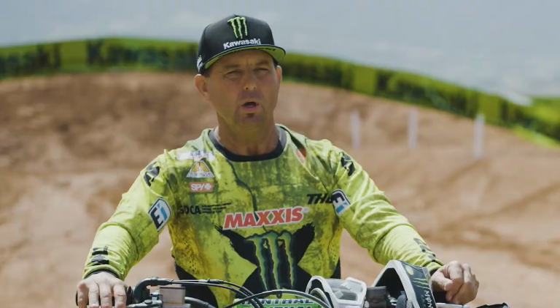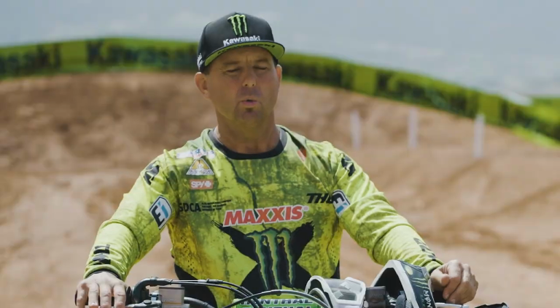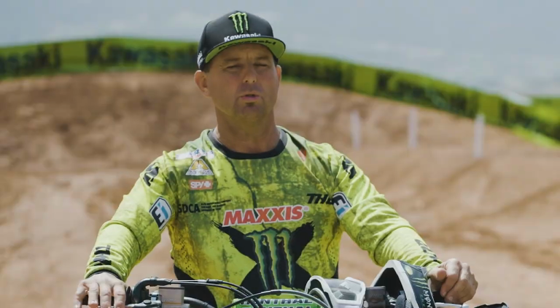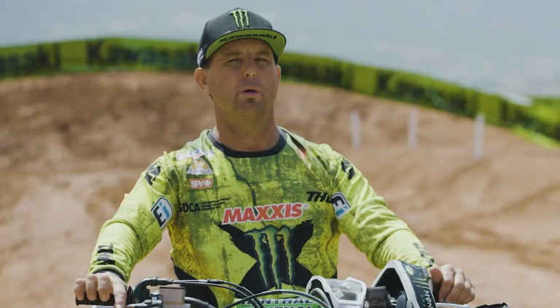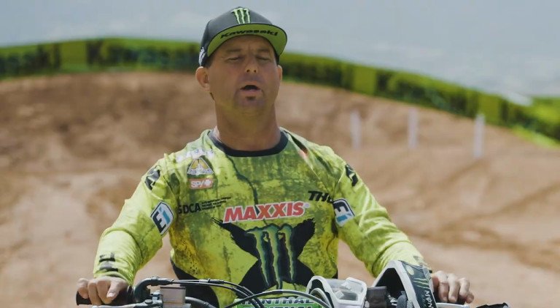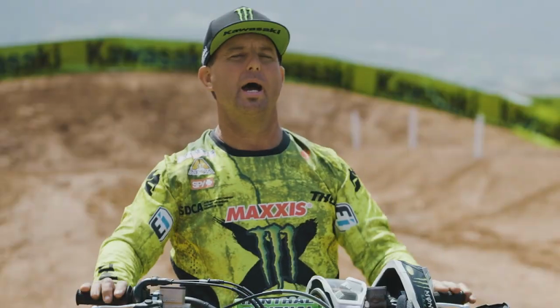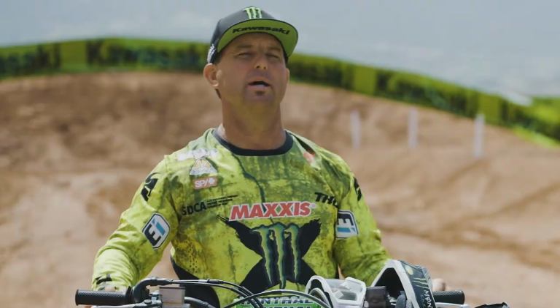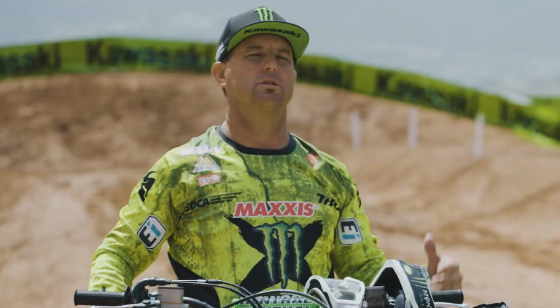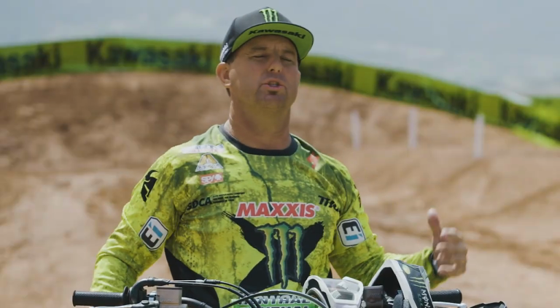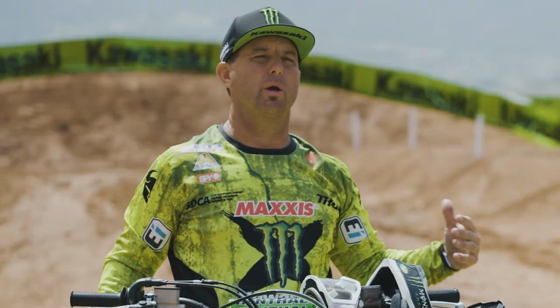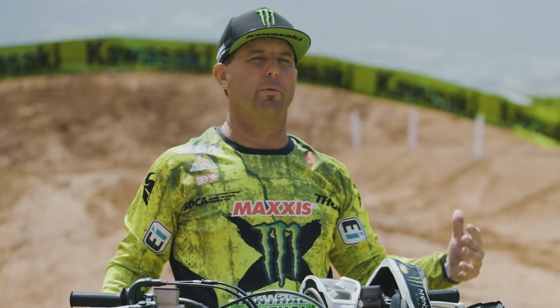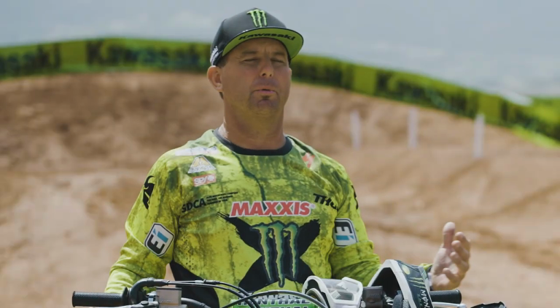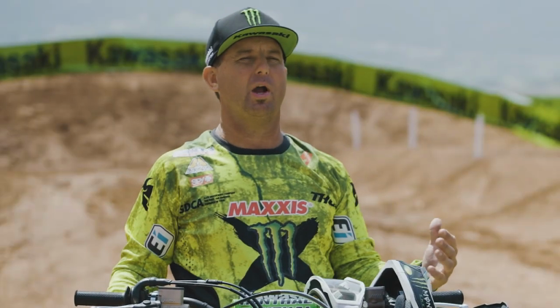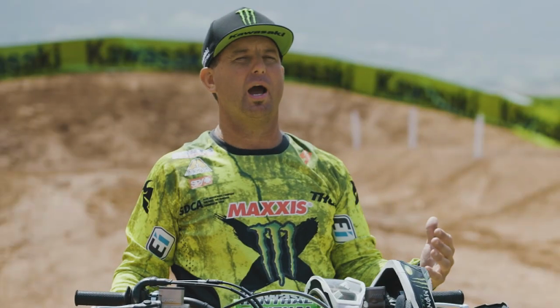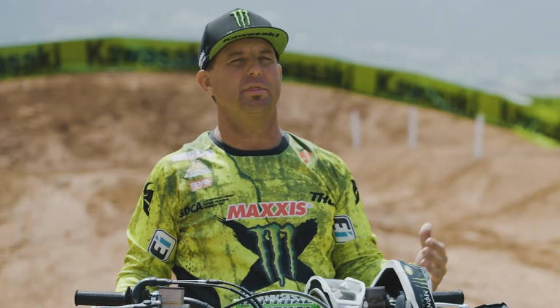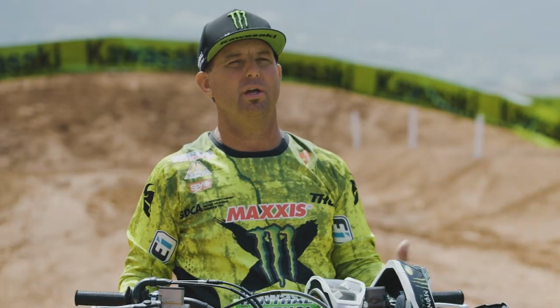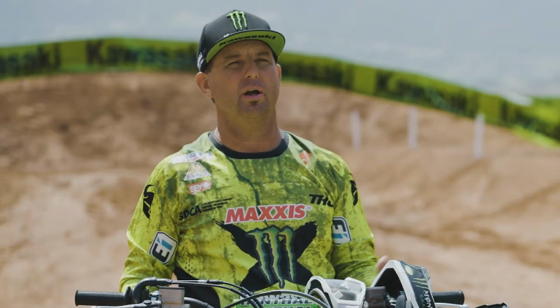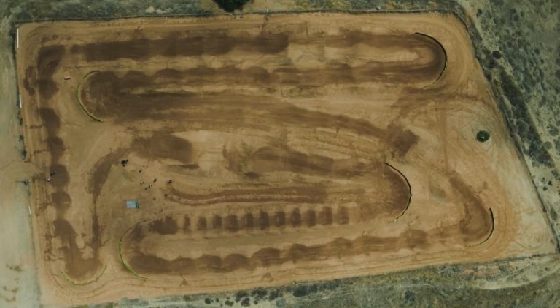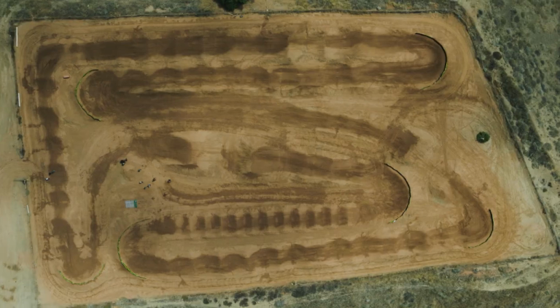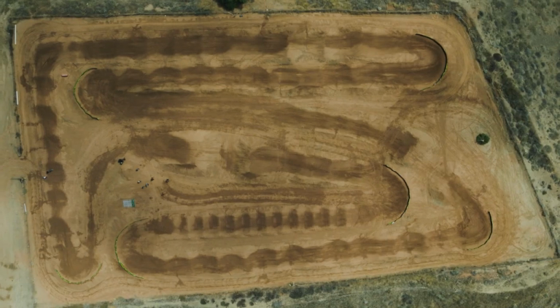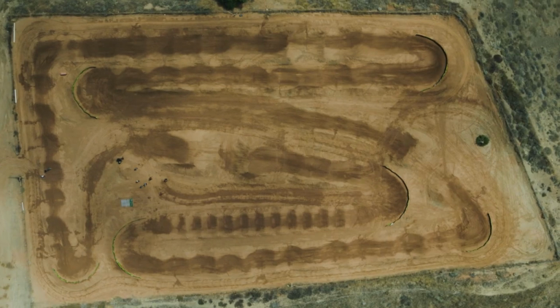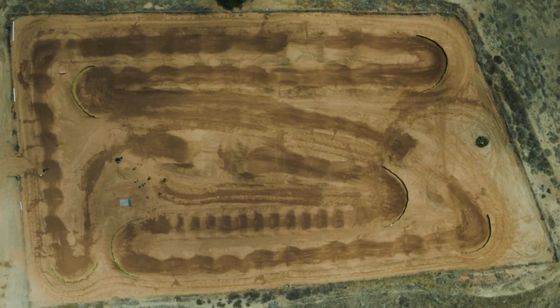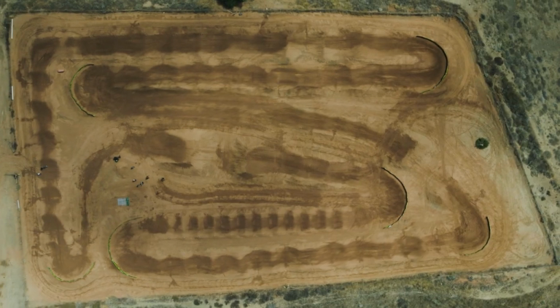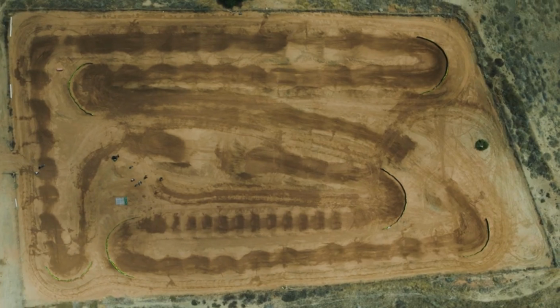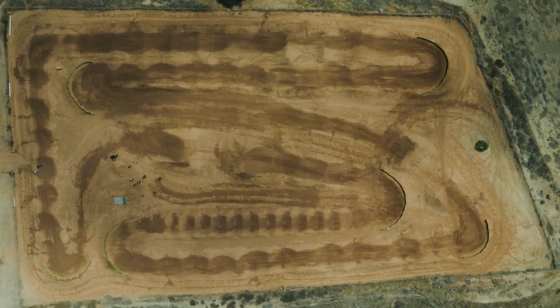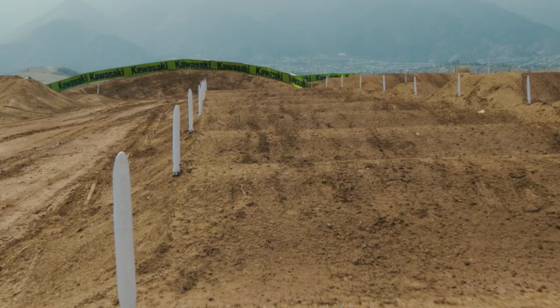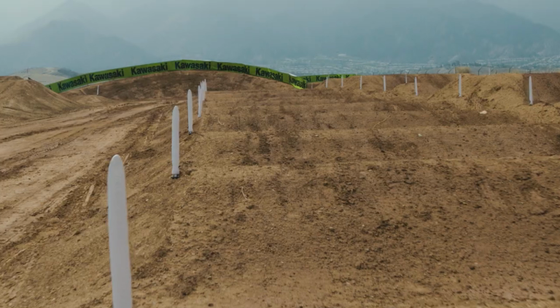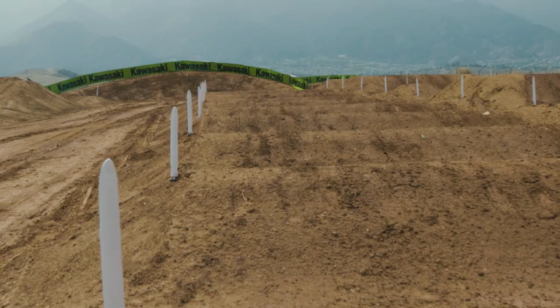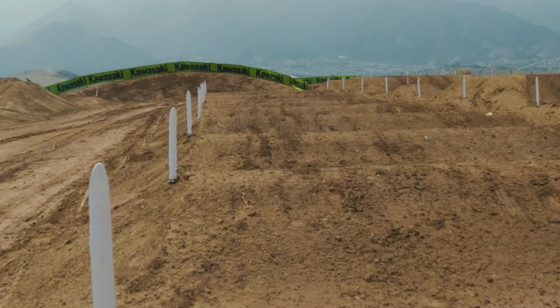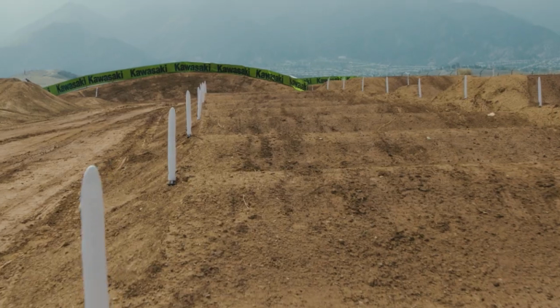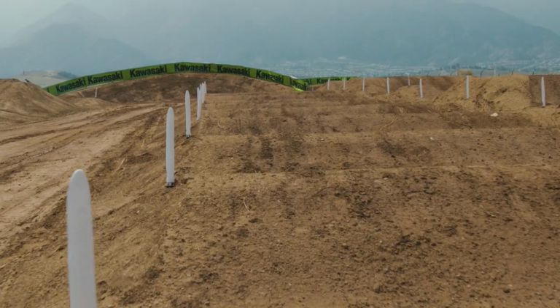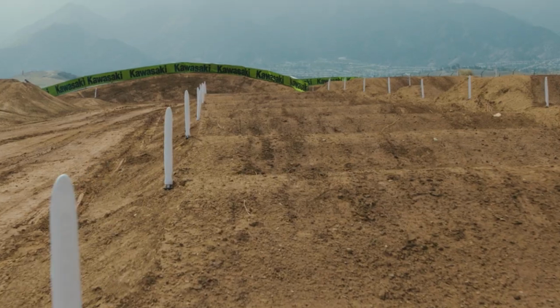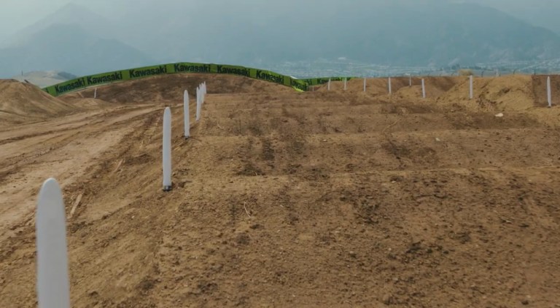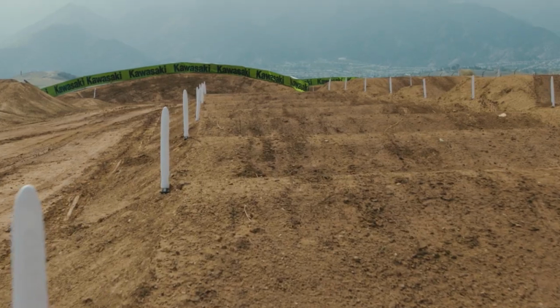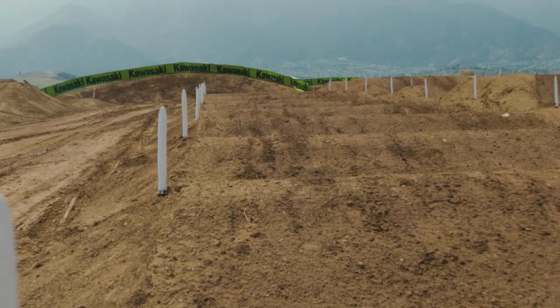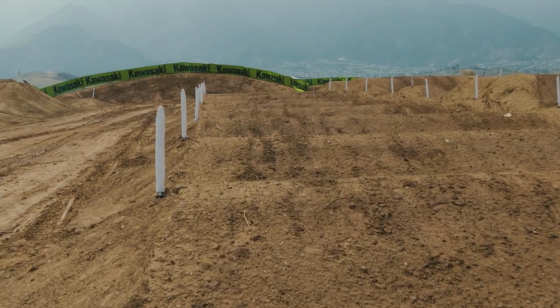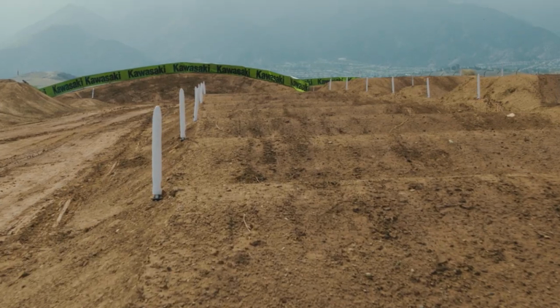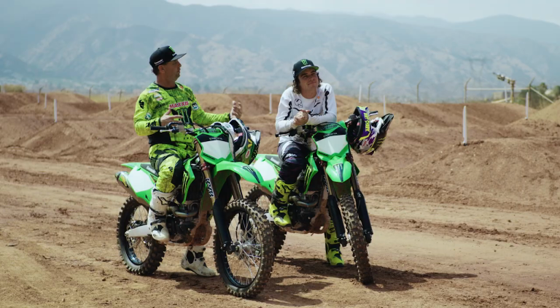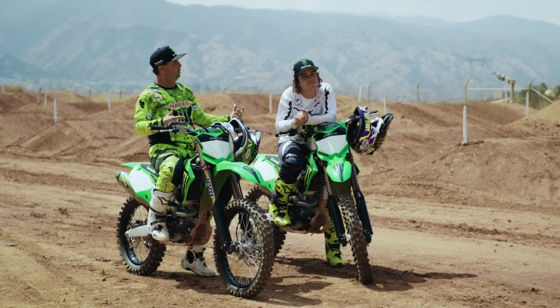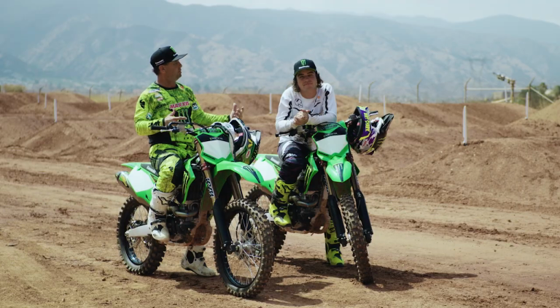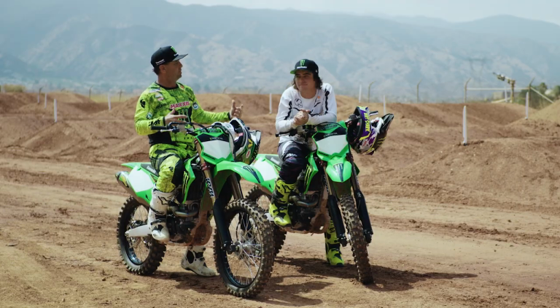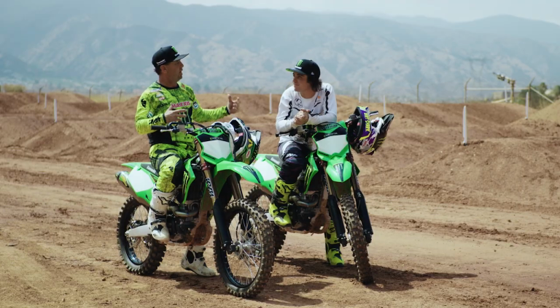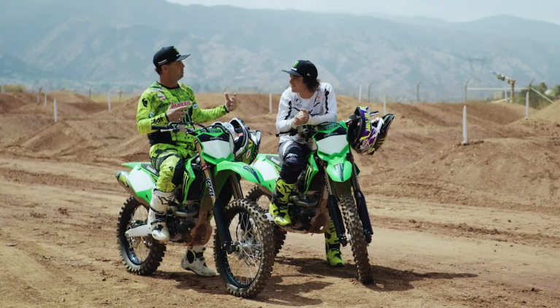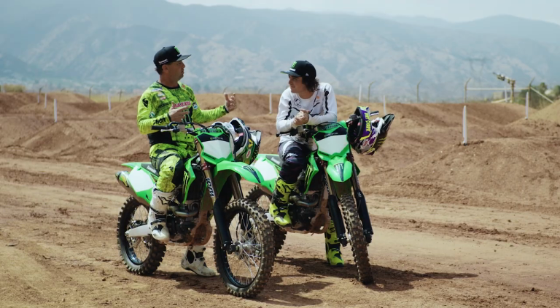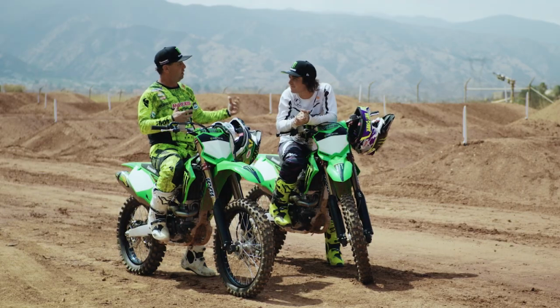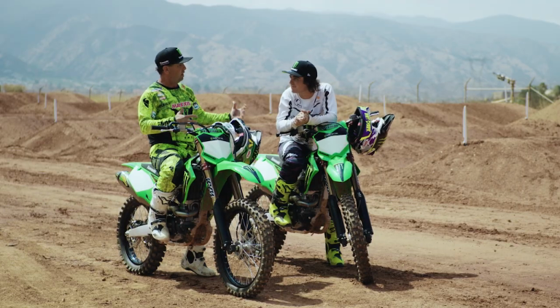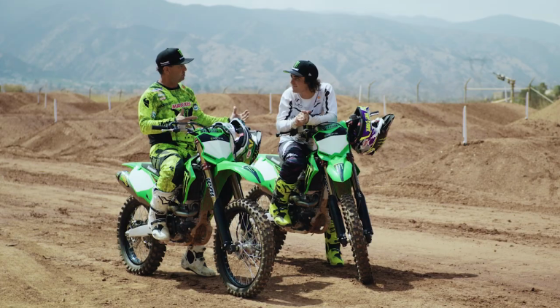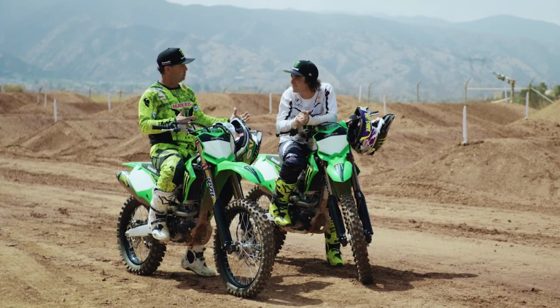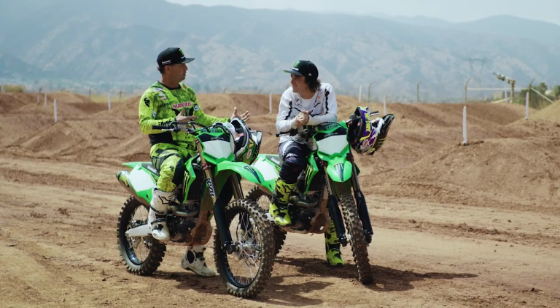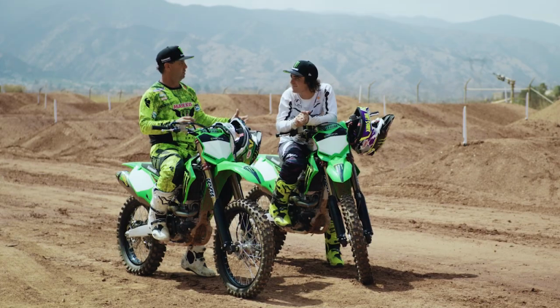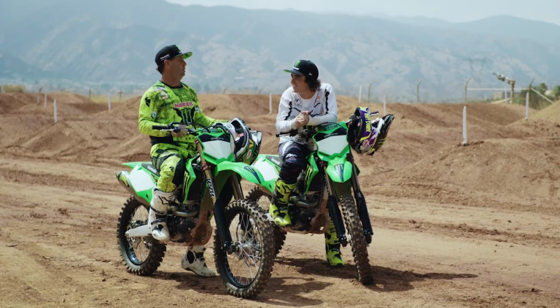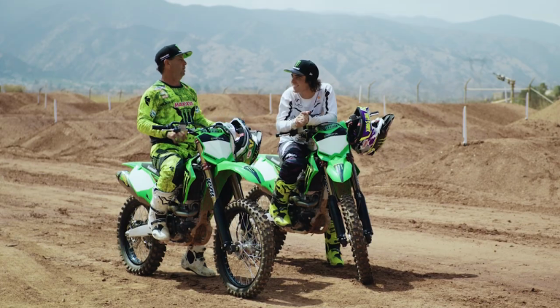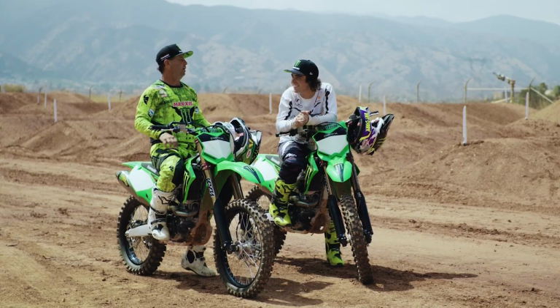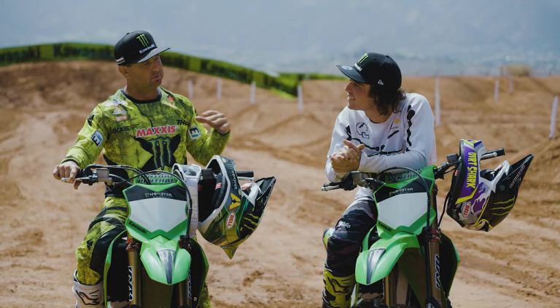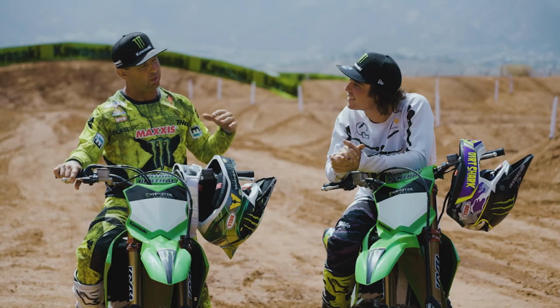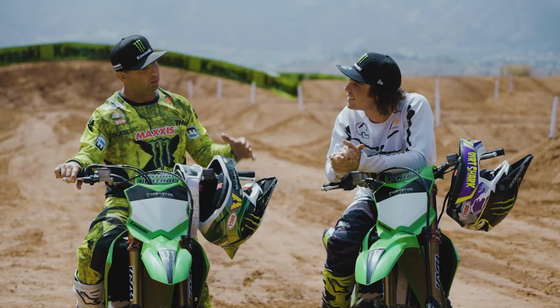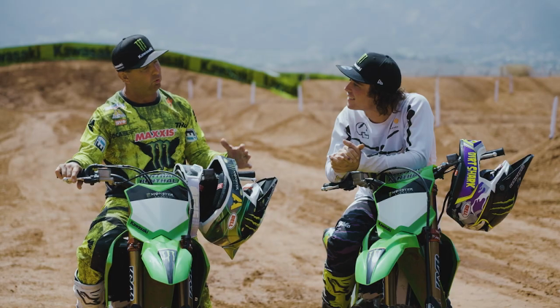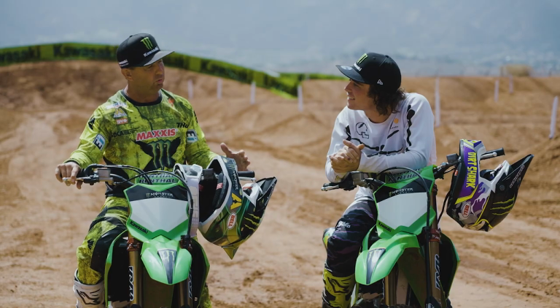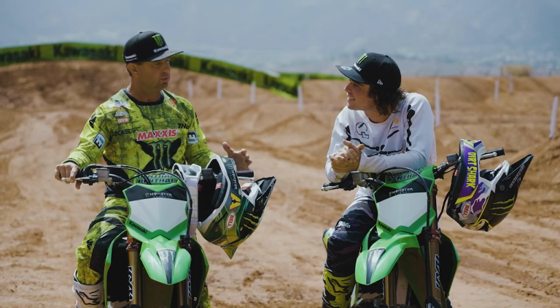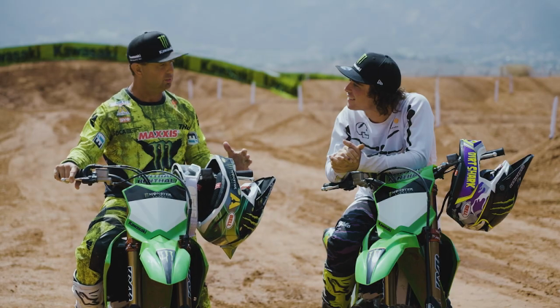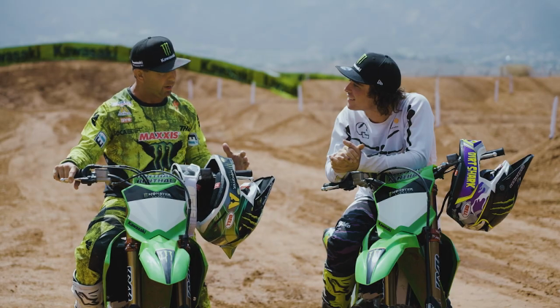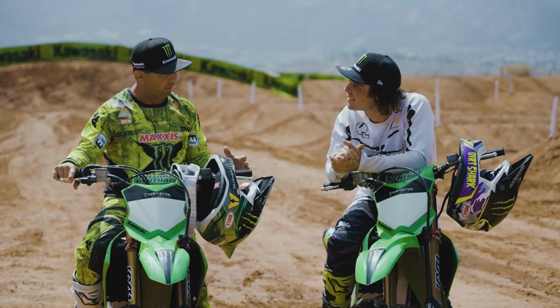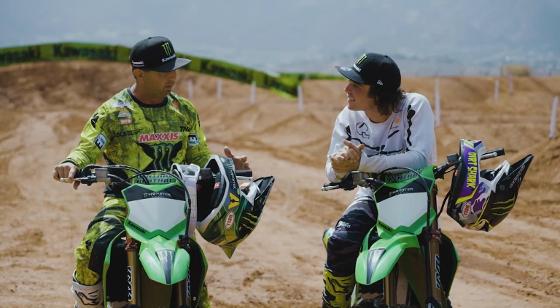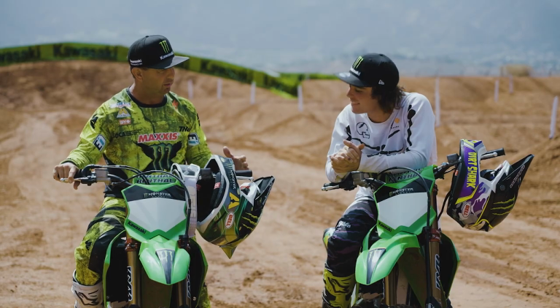What's up guys, Jeremy McGrath here. I am out at the test track today with the world-famous Axel Hodges. Axel, how cool is this bike?